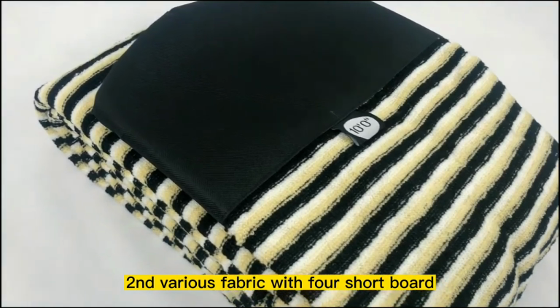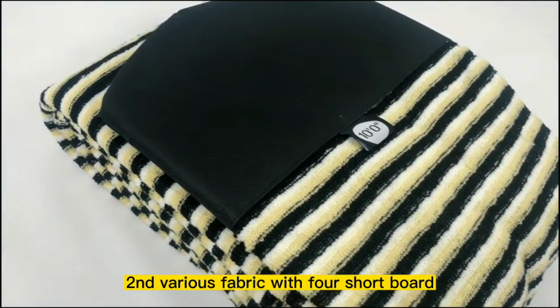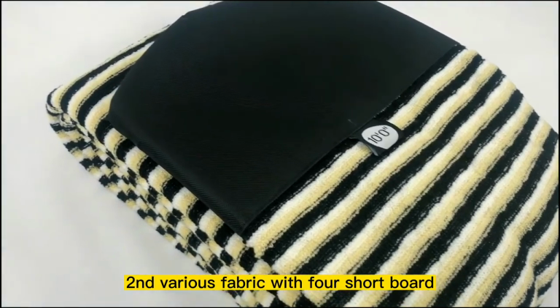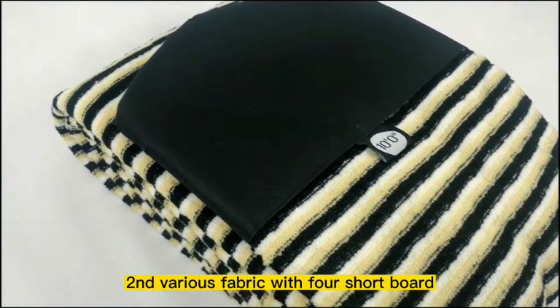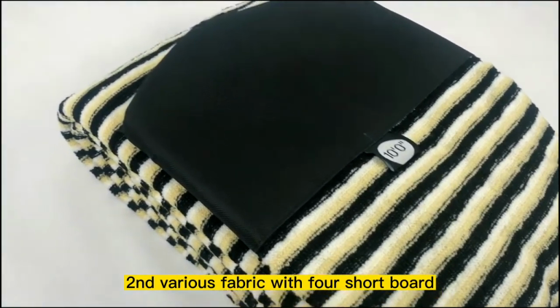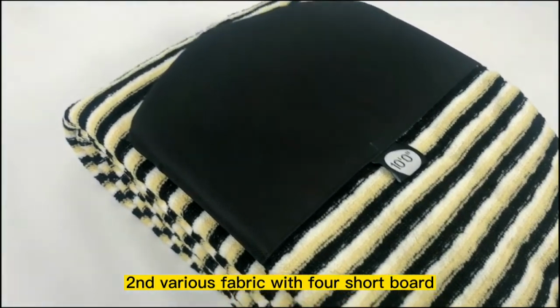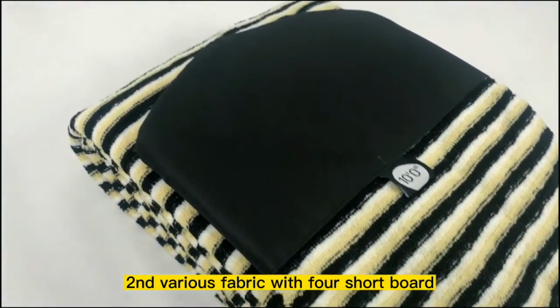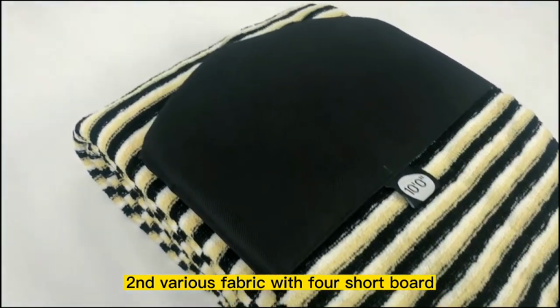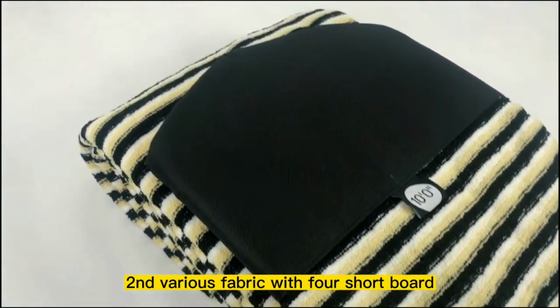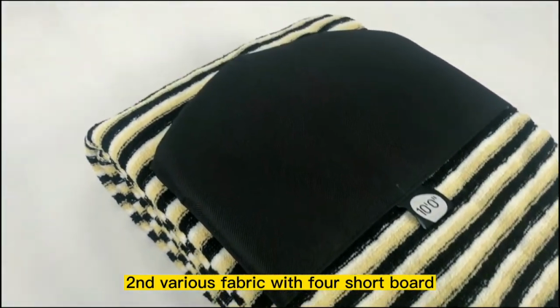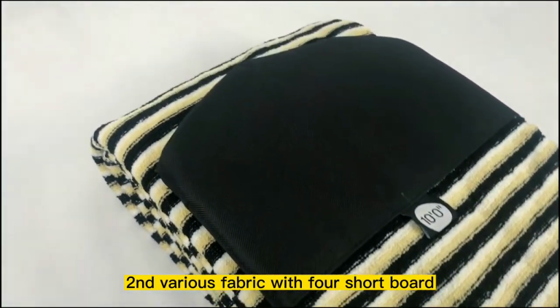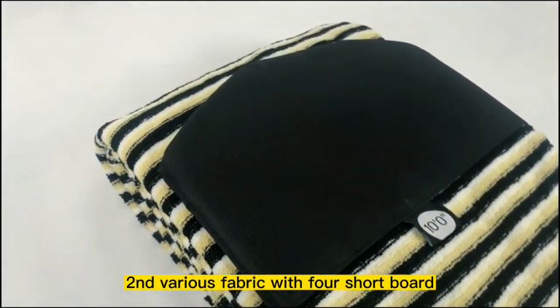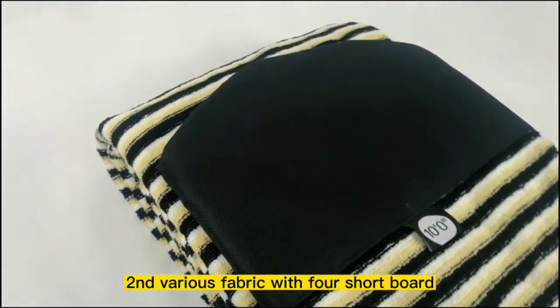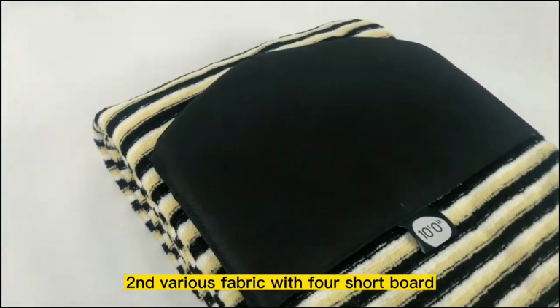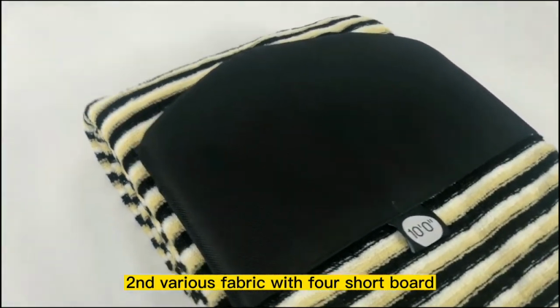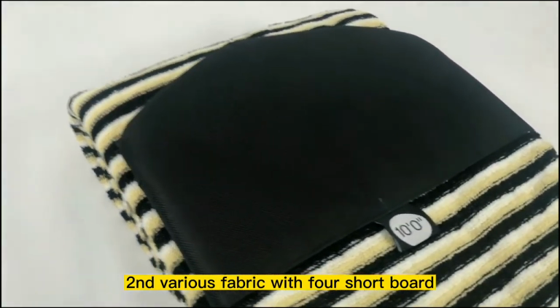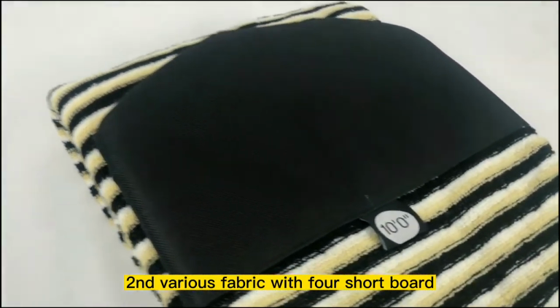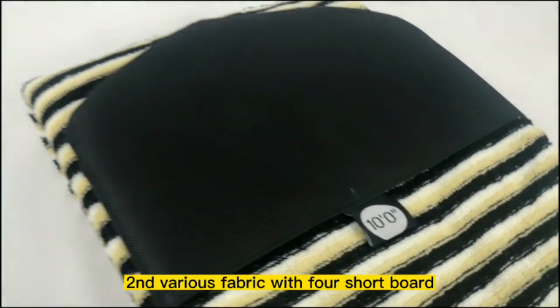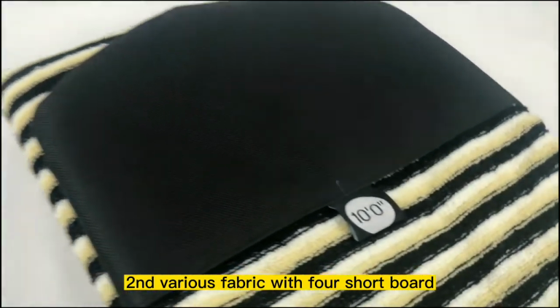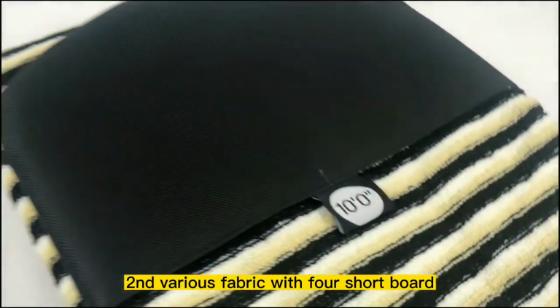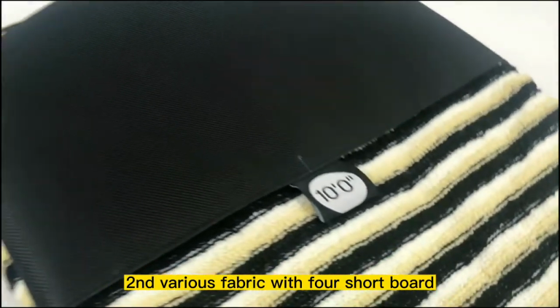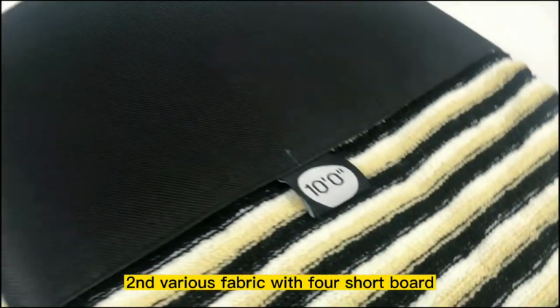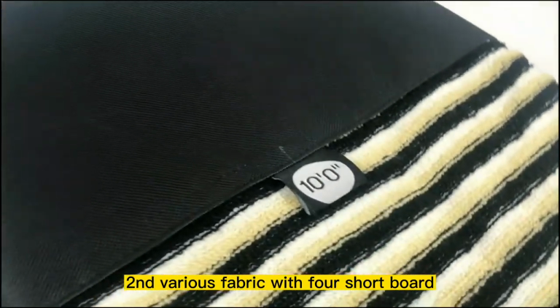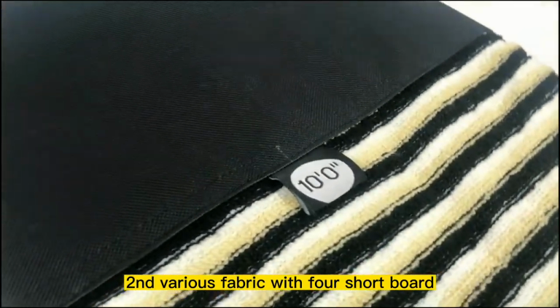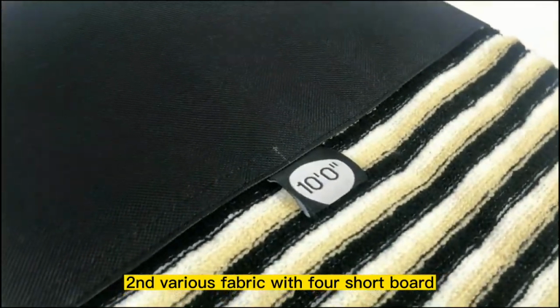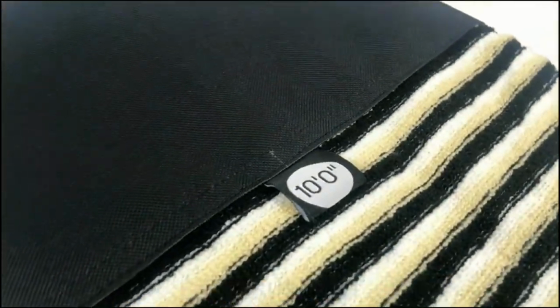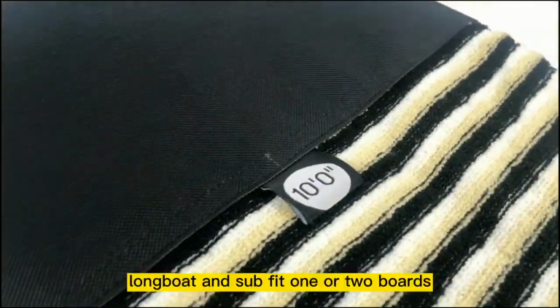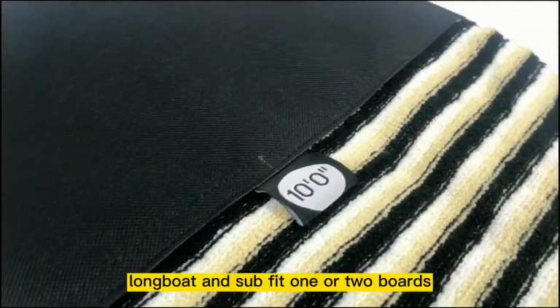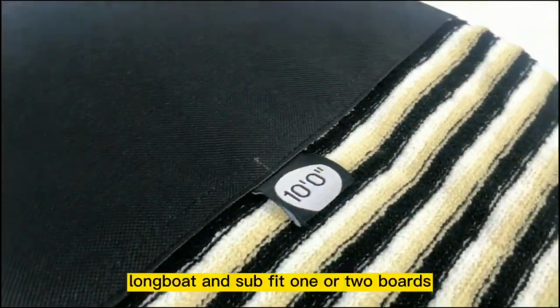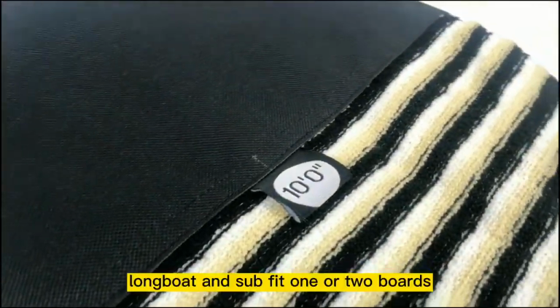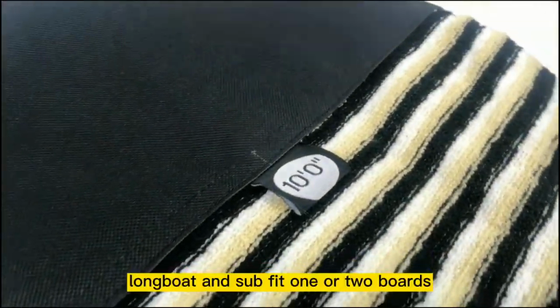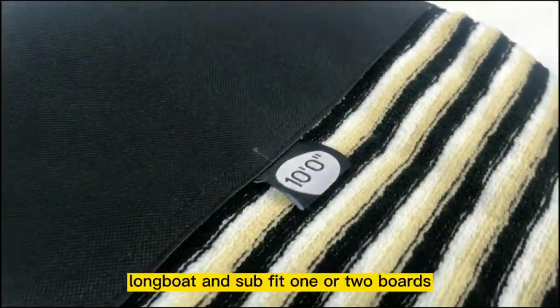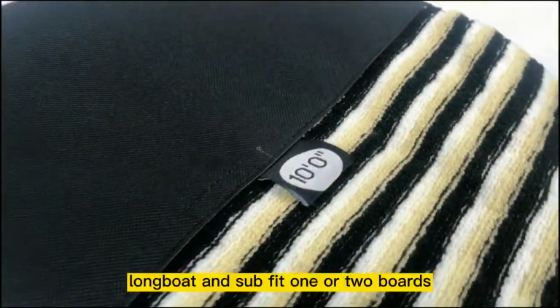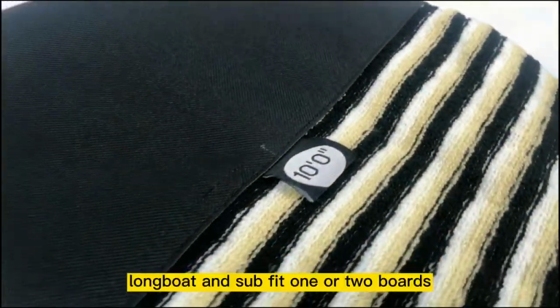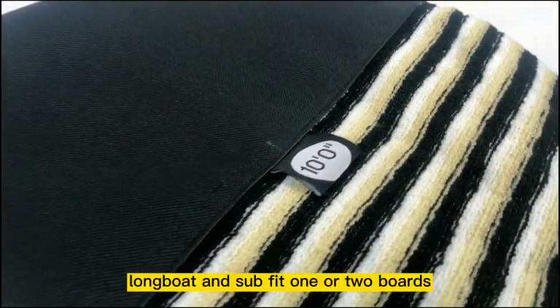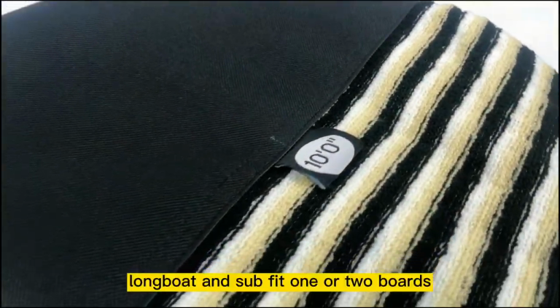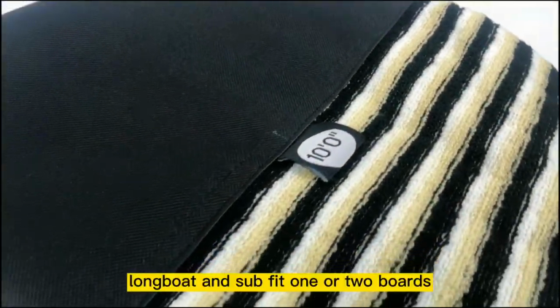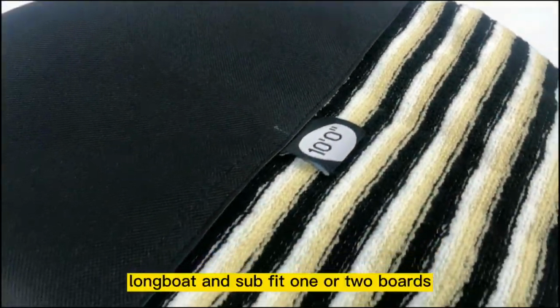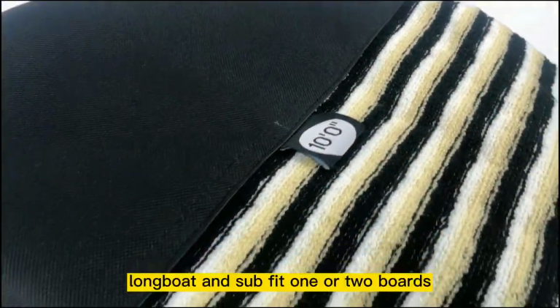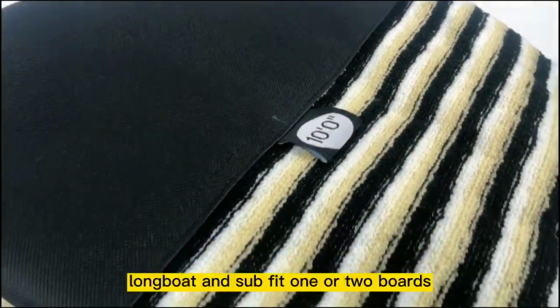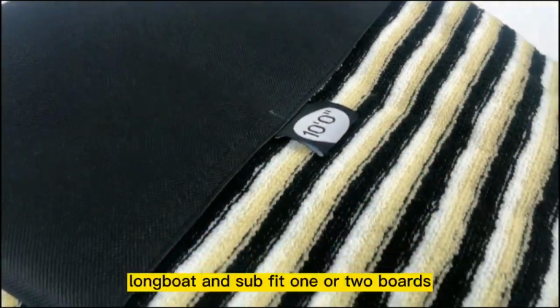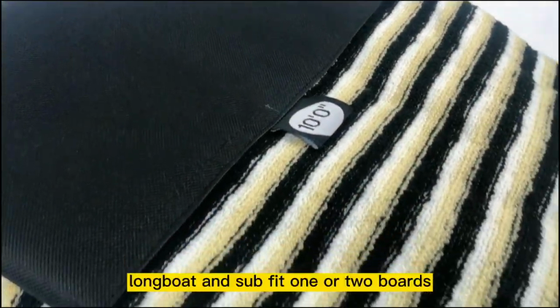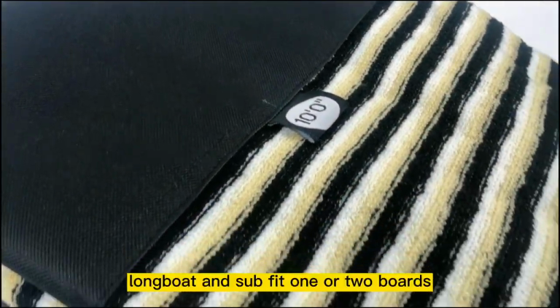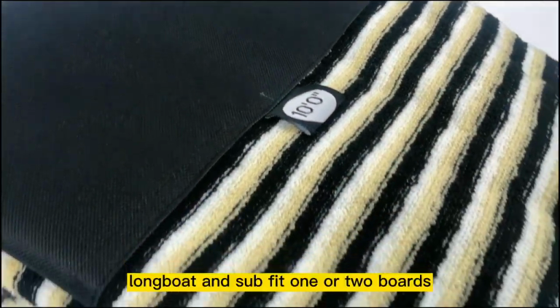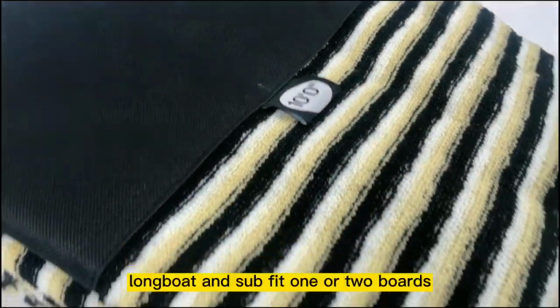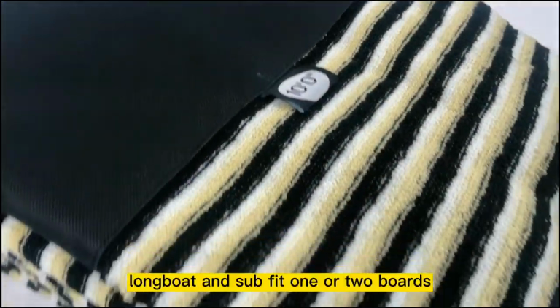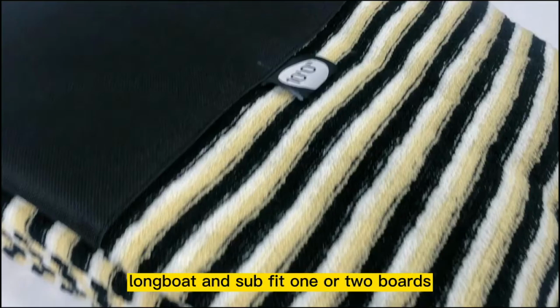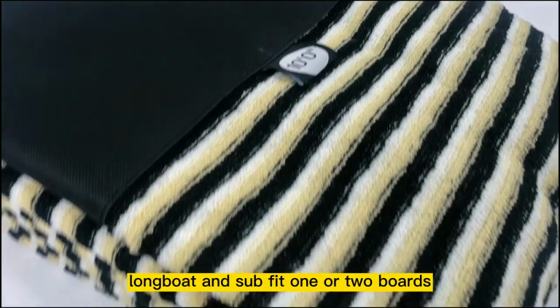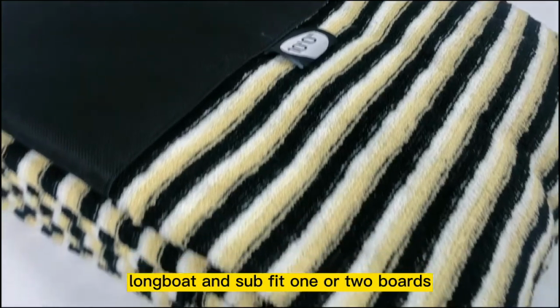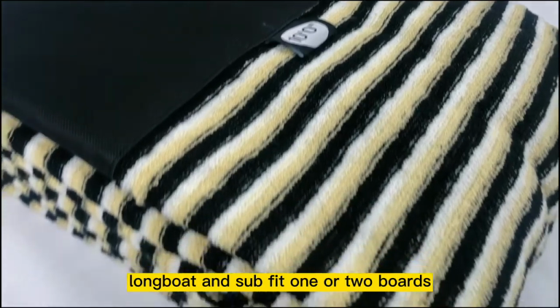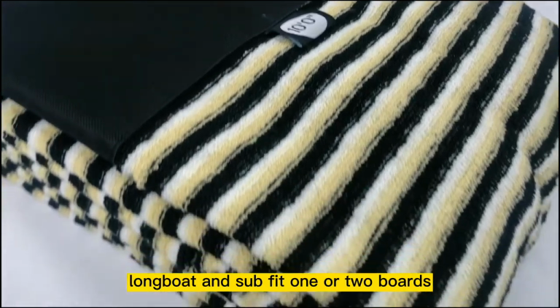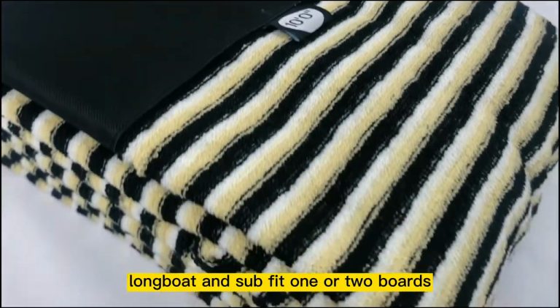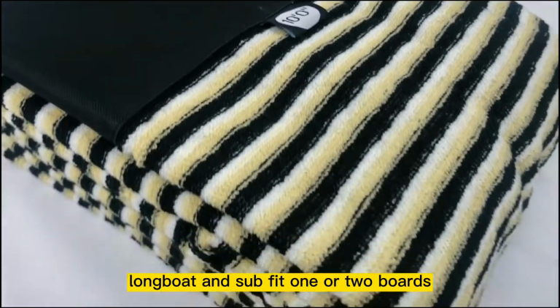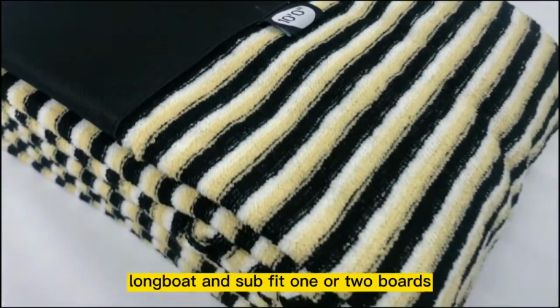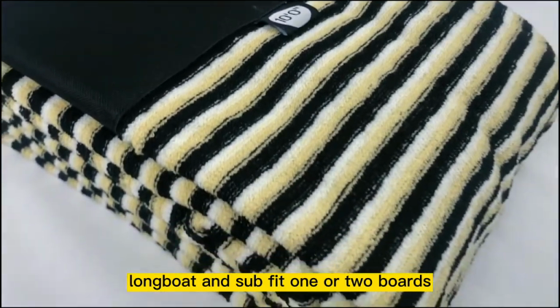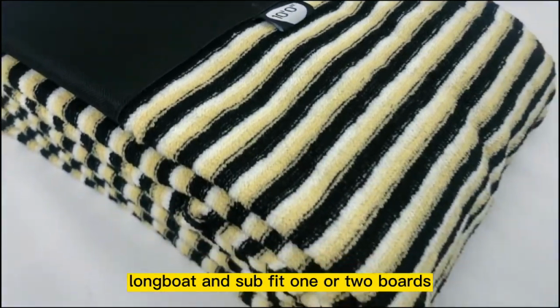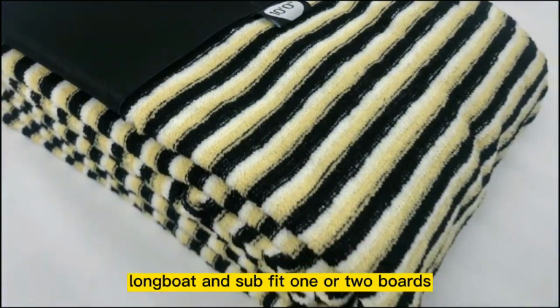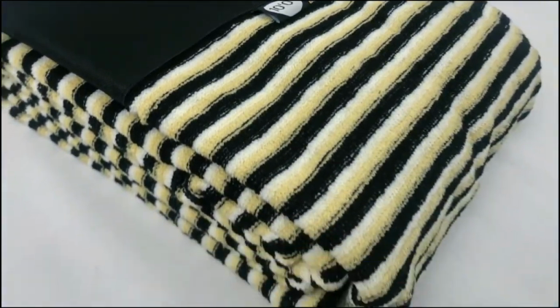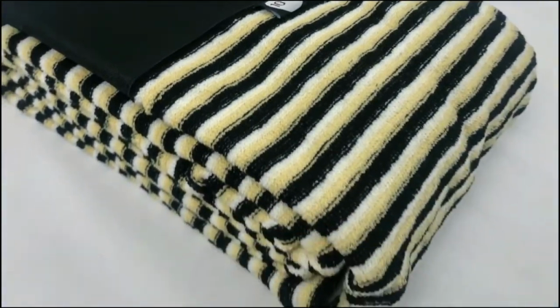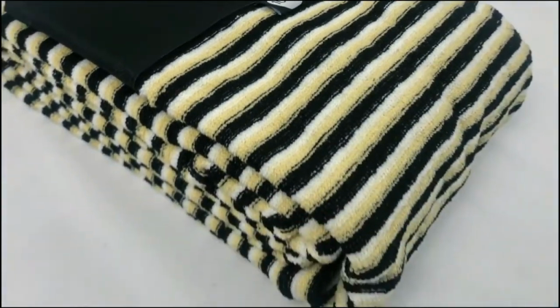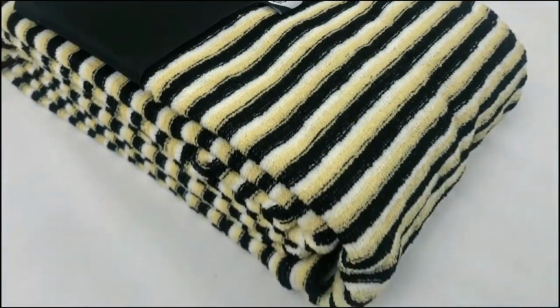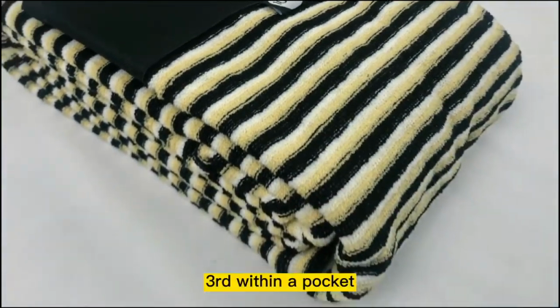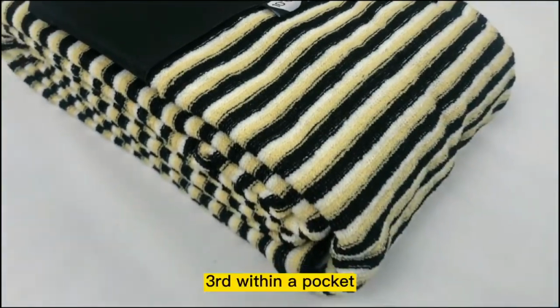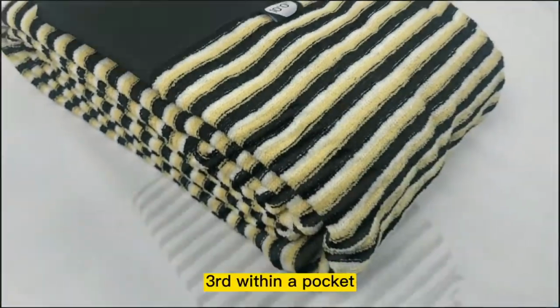Second, various fabric with 4 short board, long board and sub, fit one or two boards.